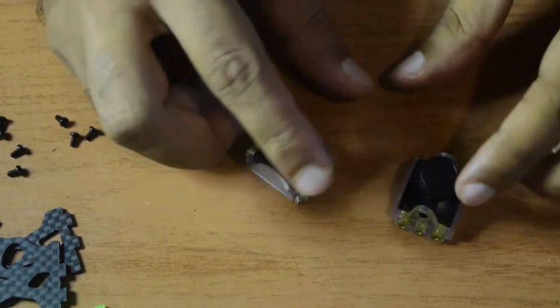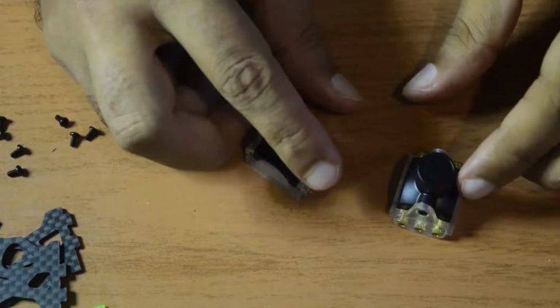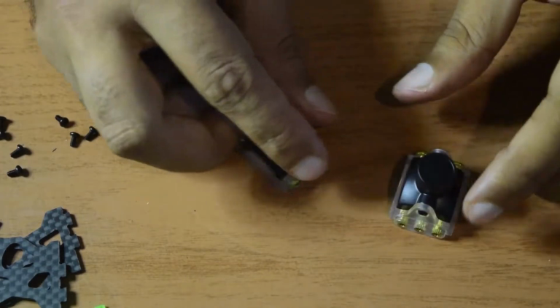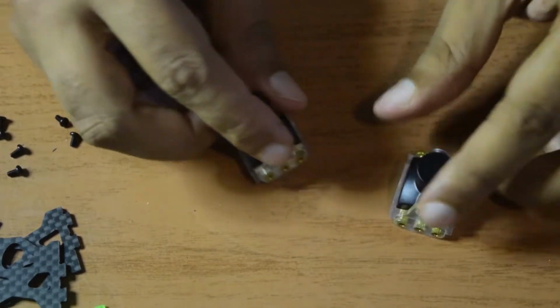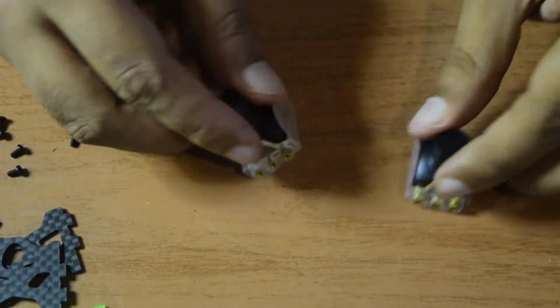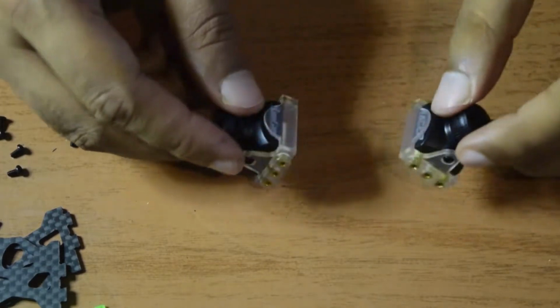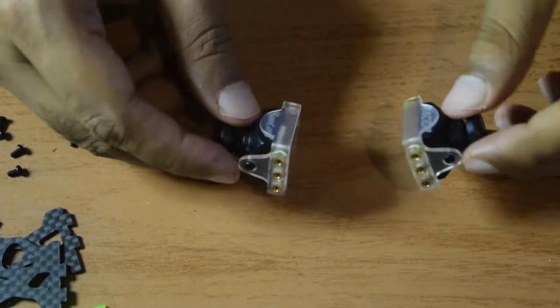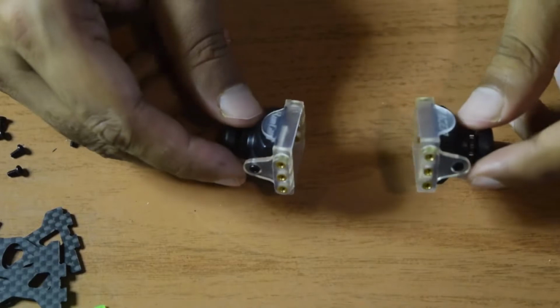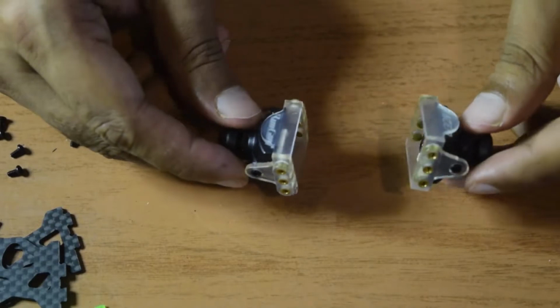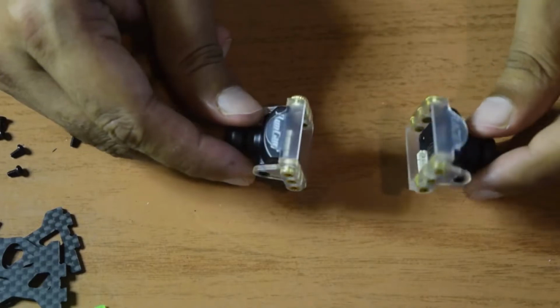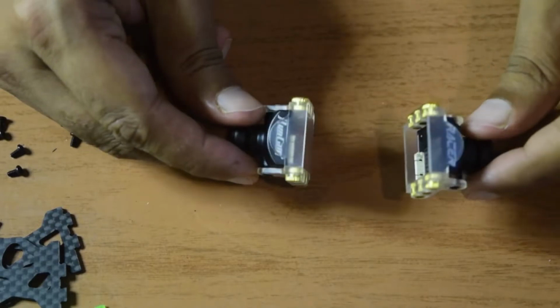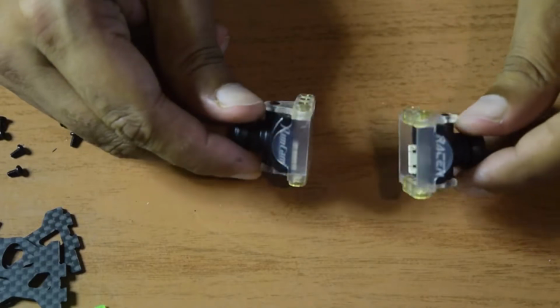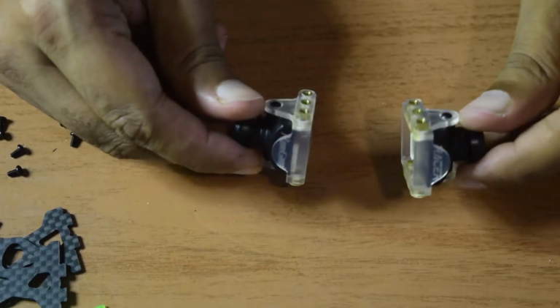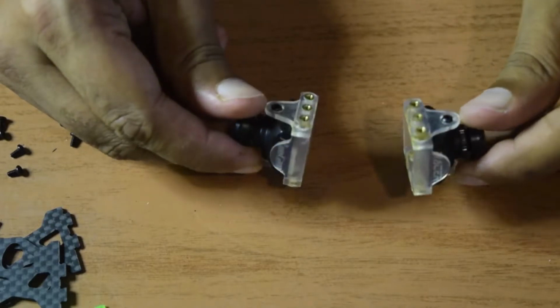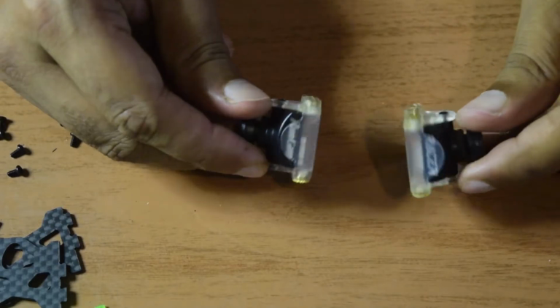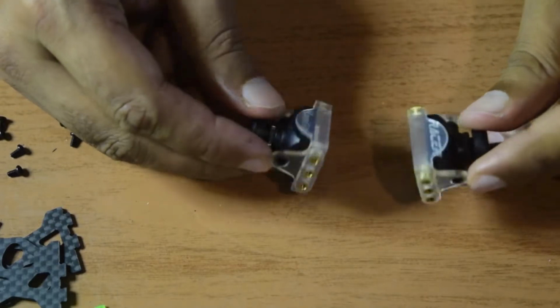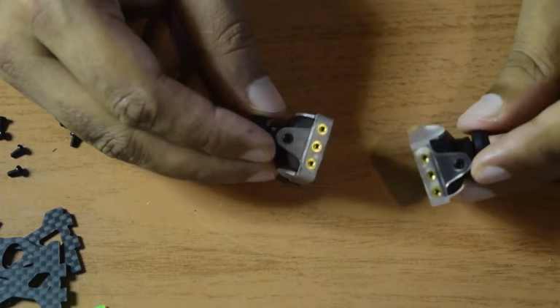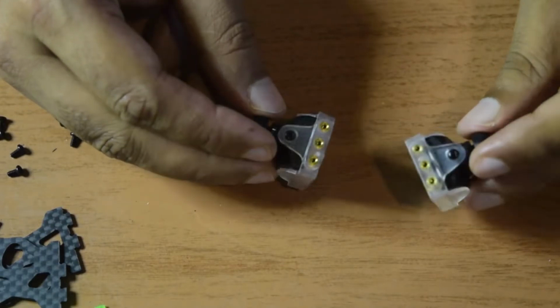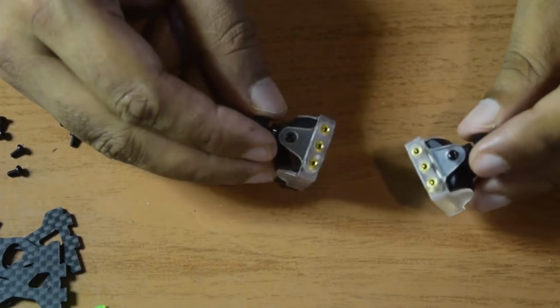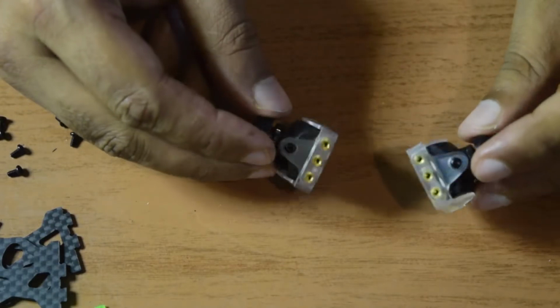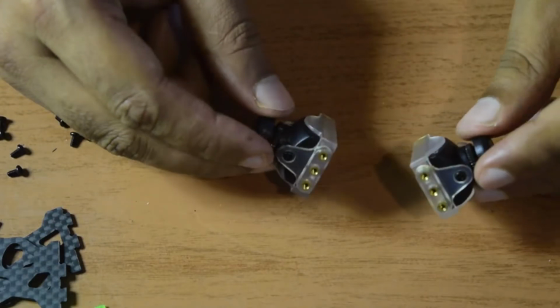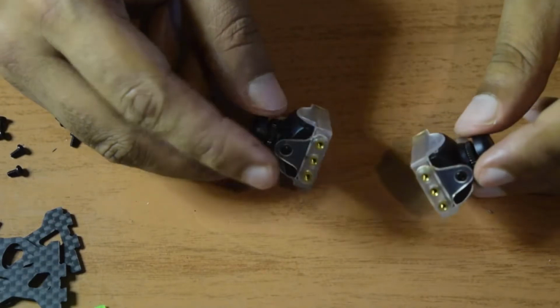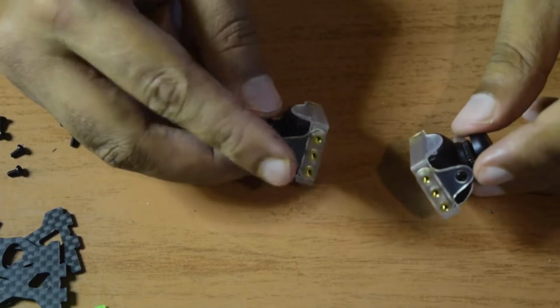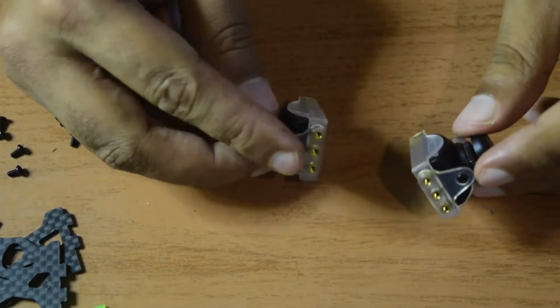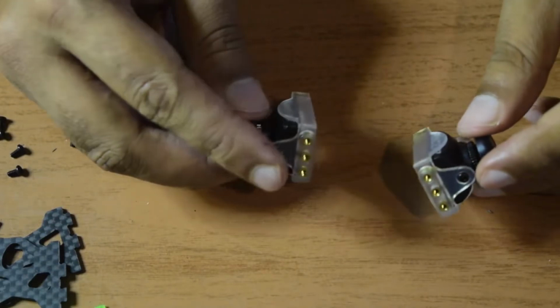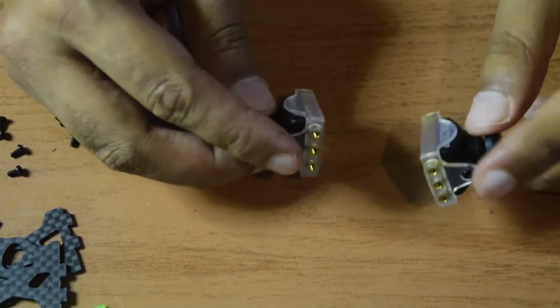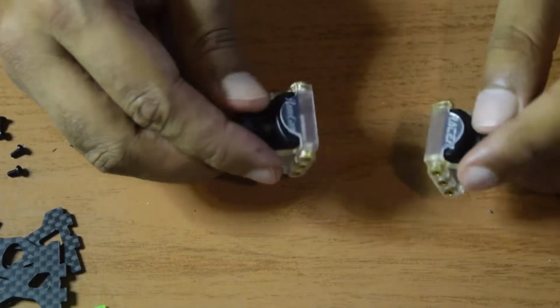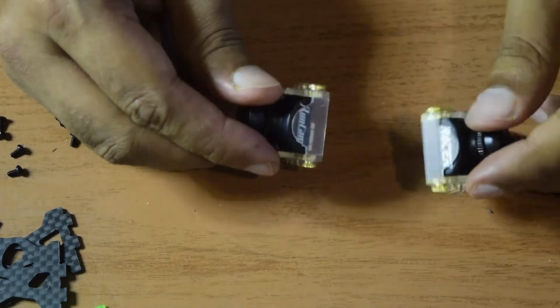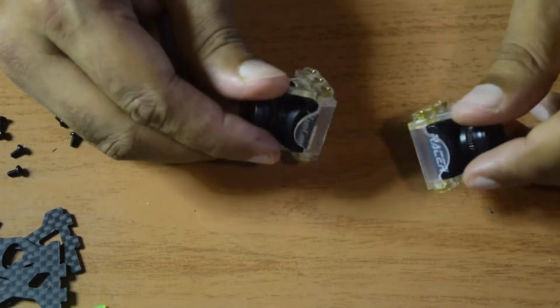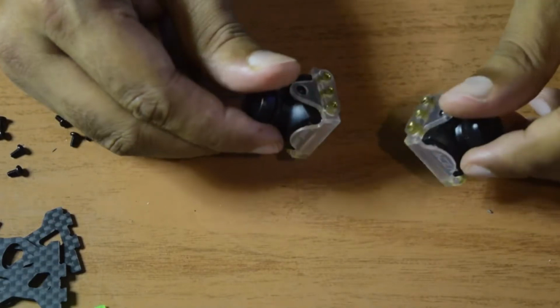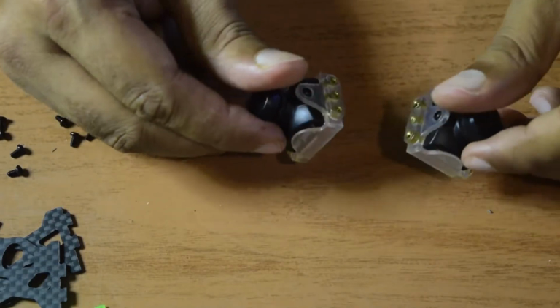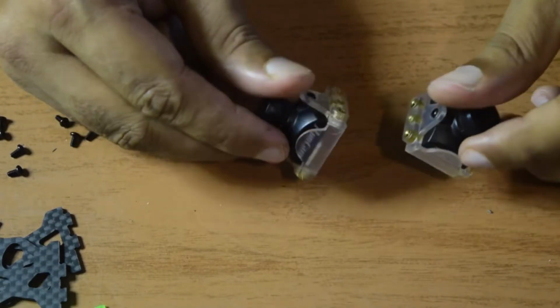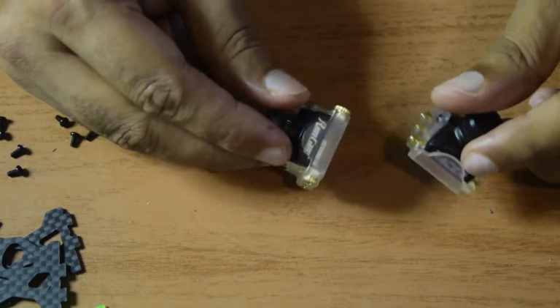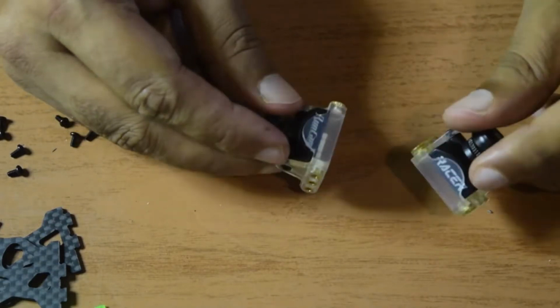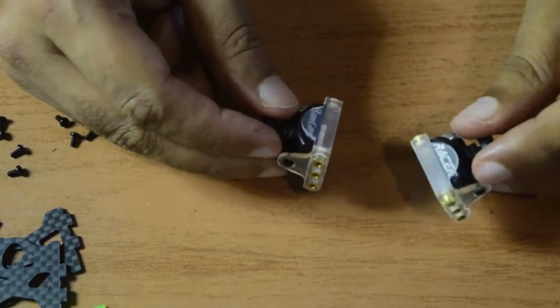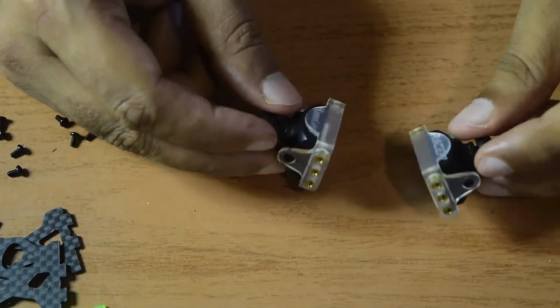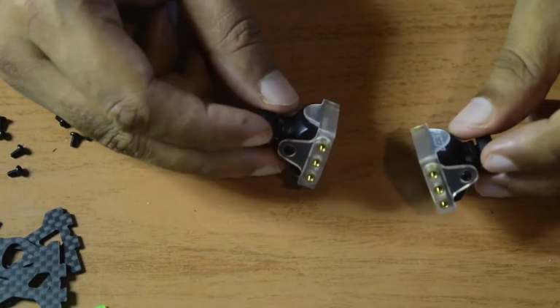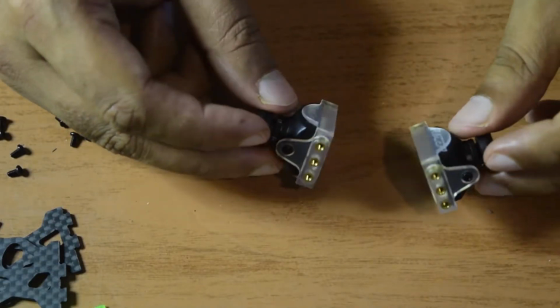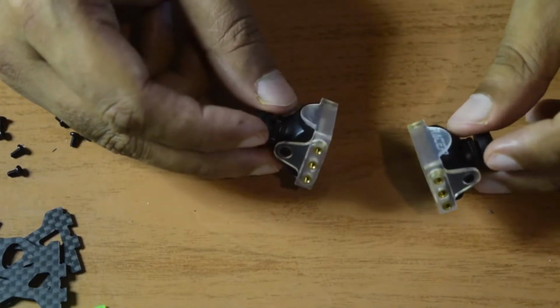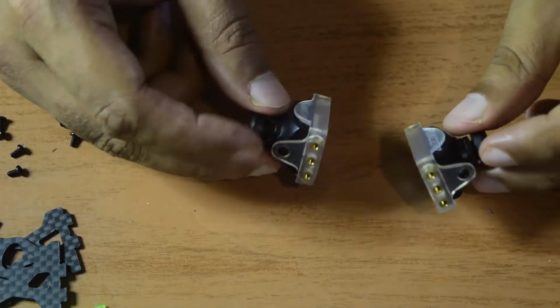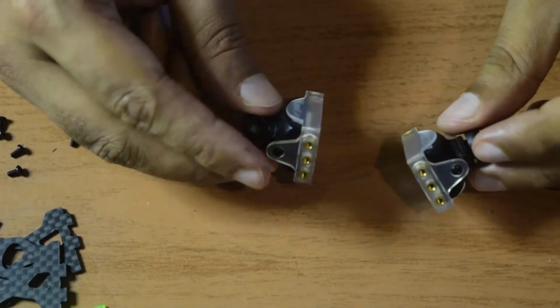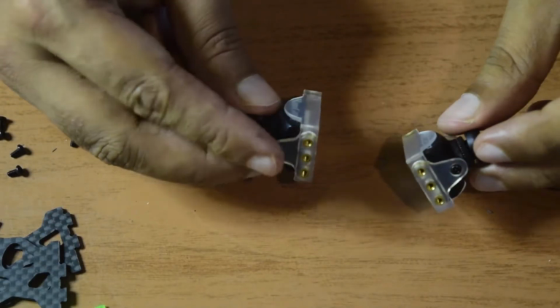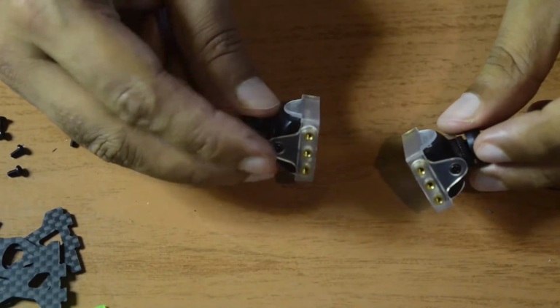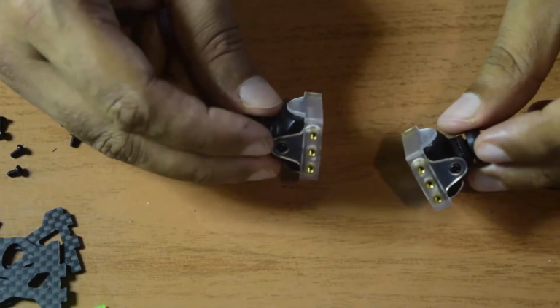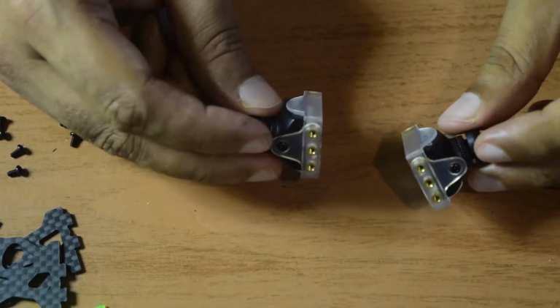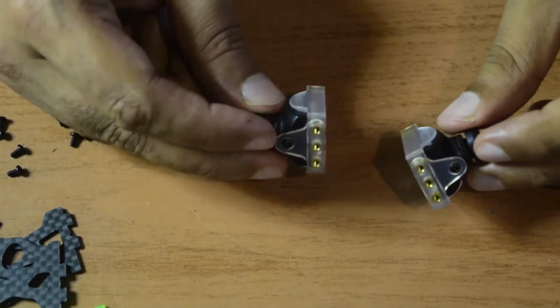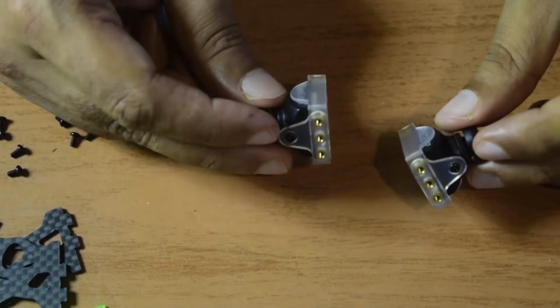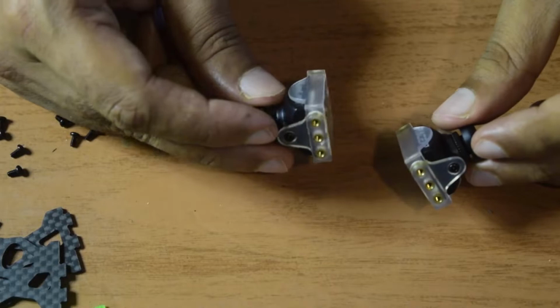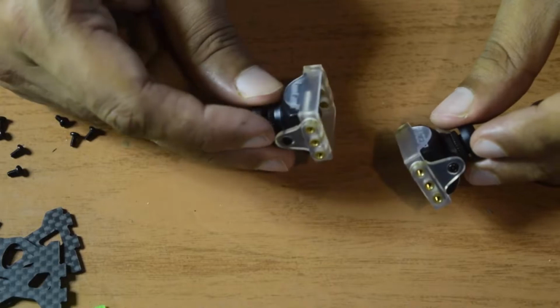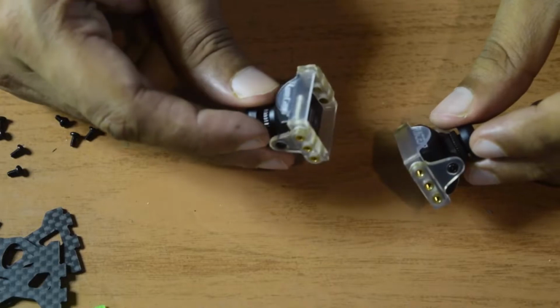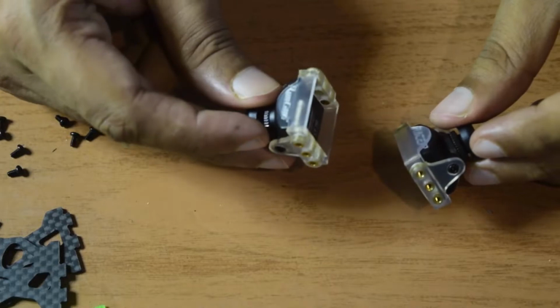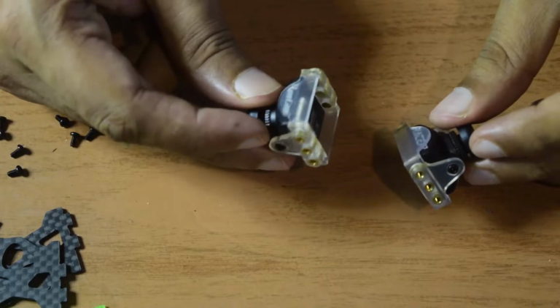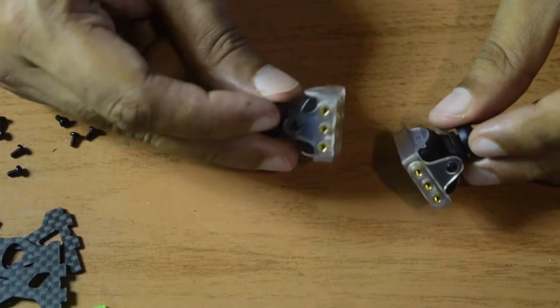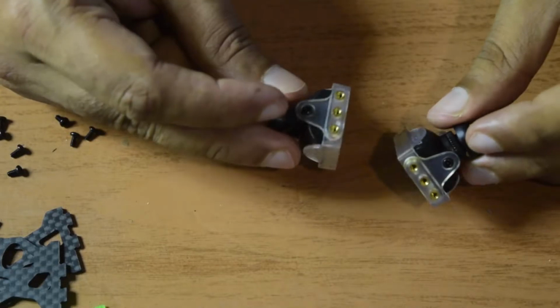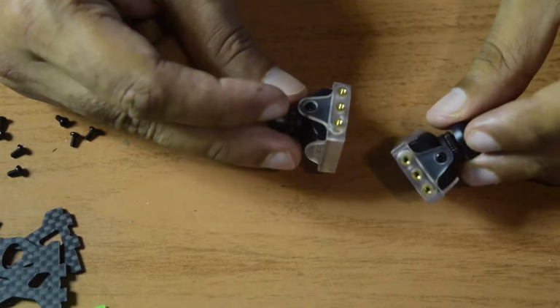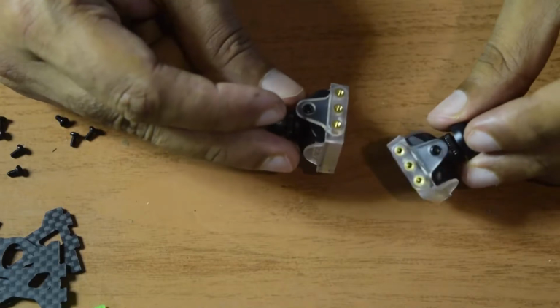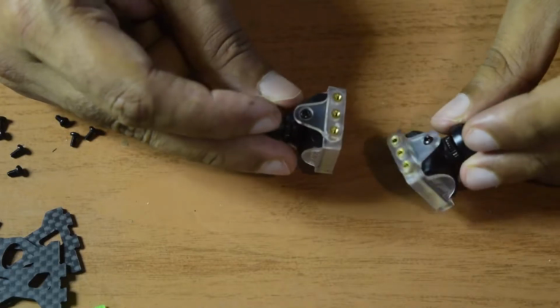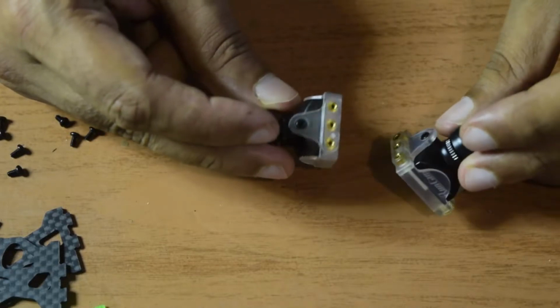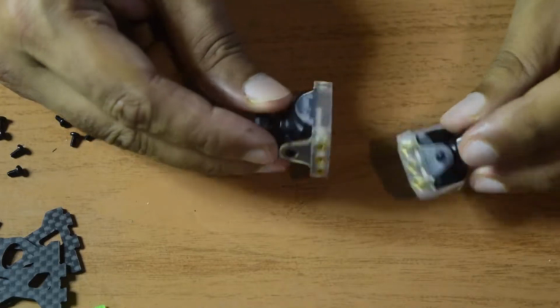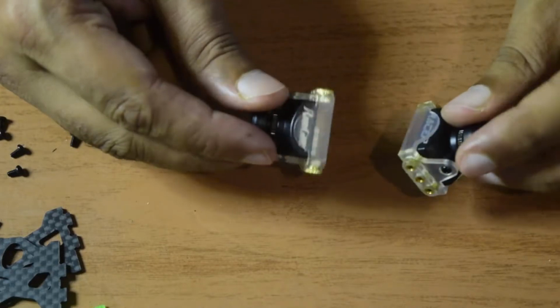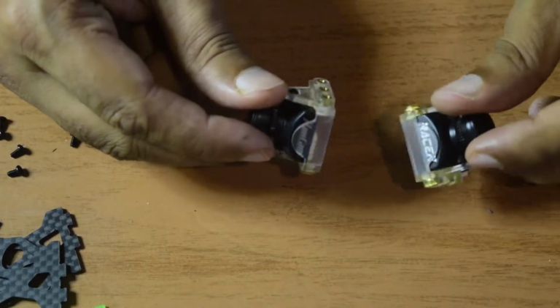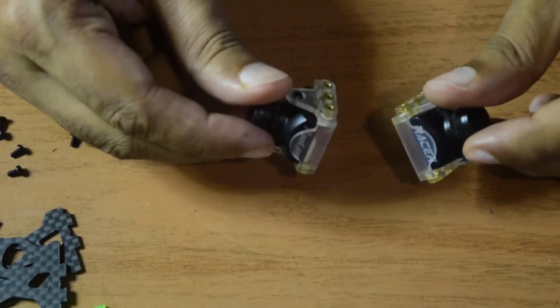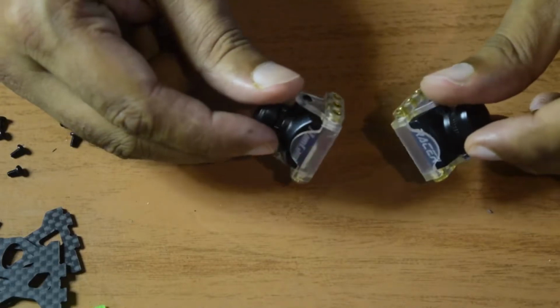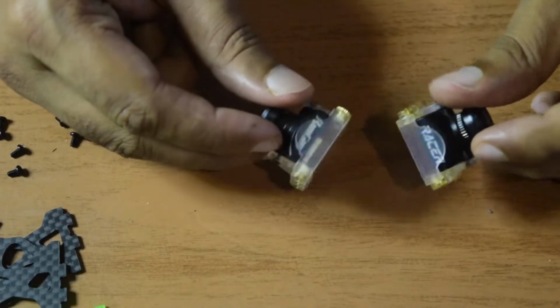Both cameras are now ready. I have installed the camera mount on both cameras from the sides using the screws that came along with them.